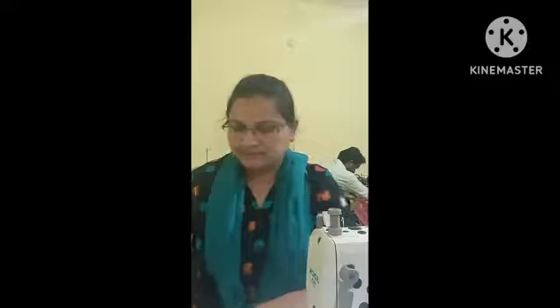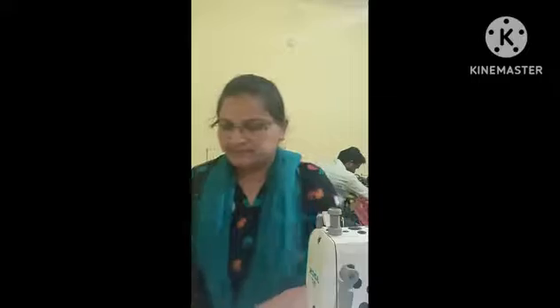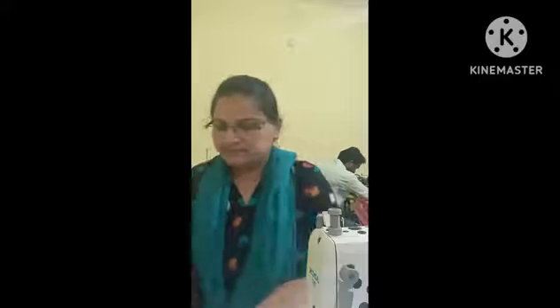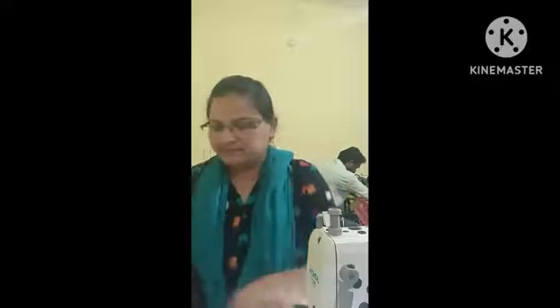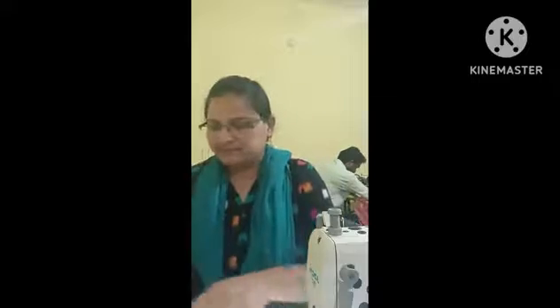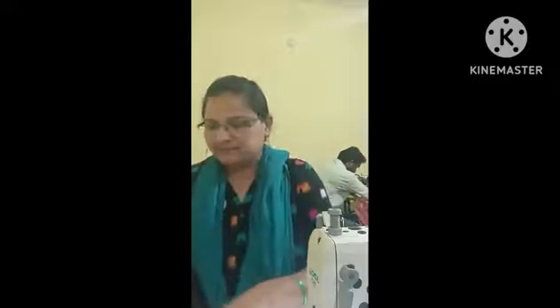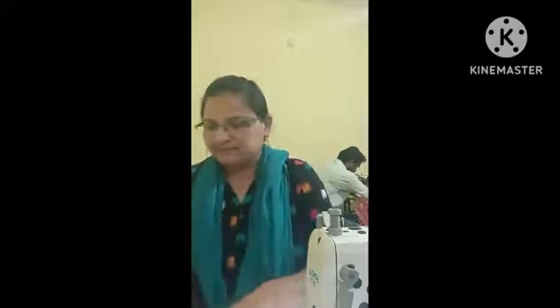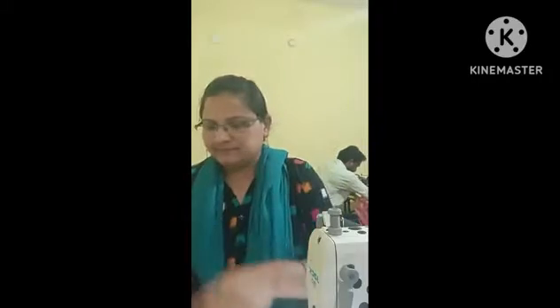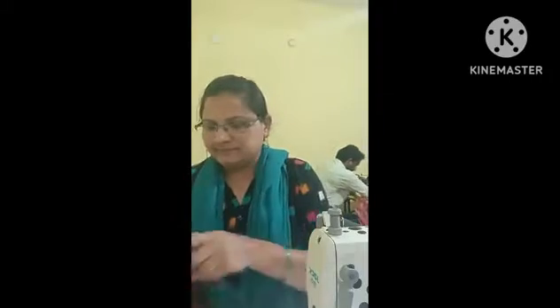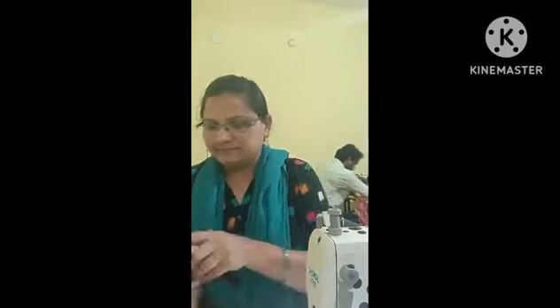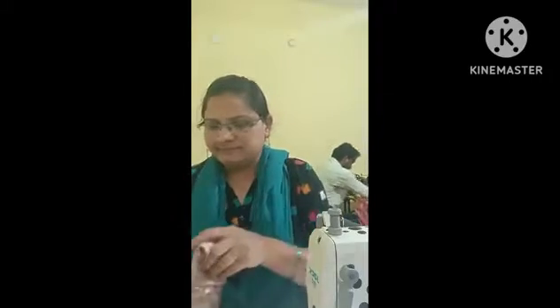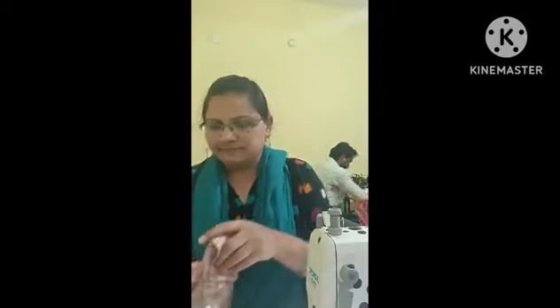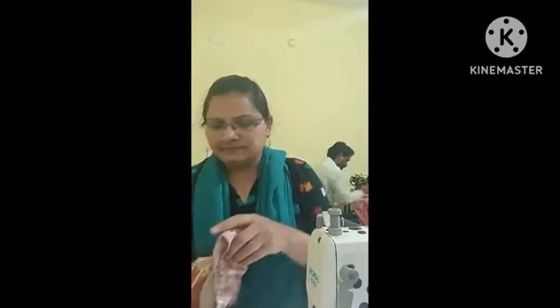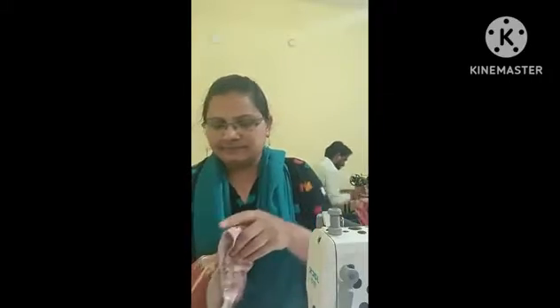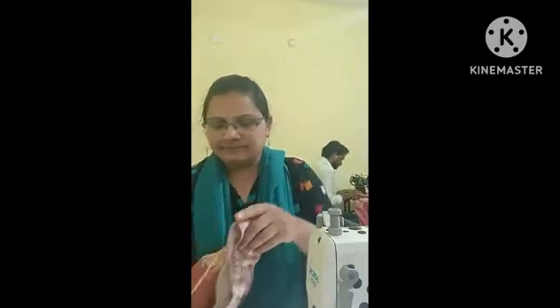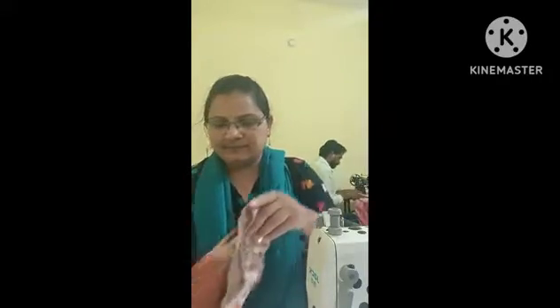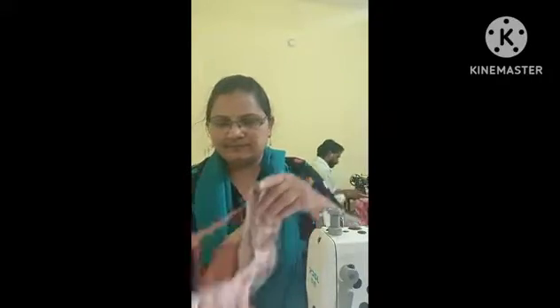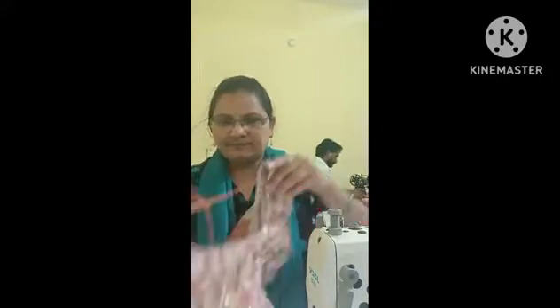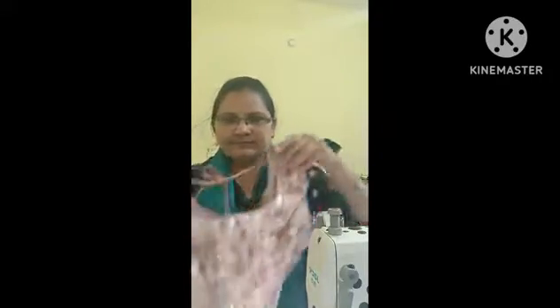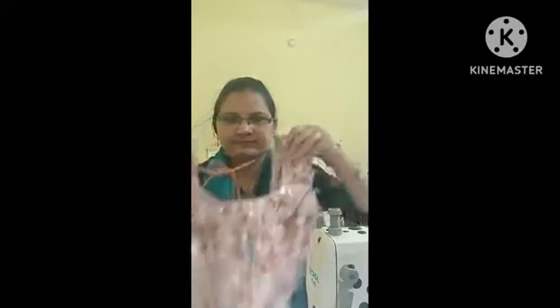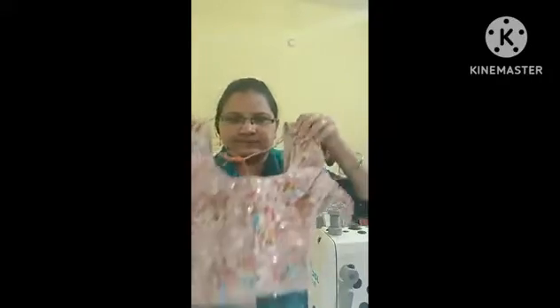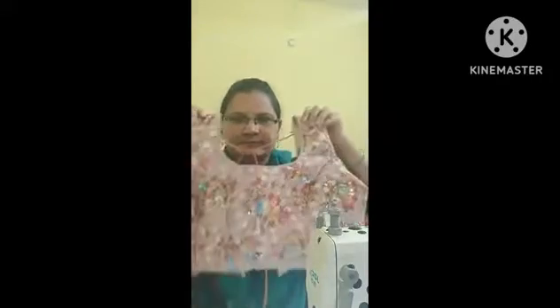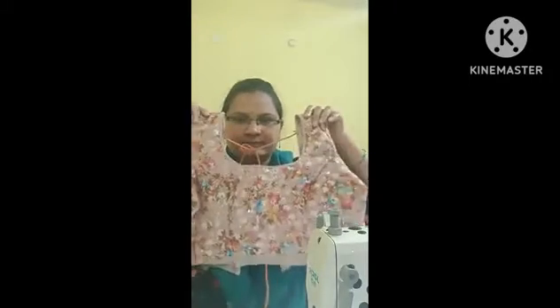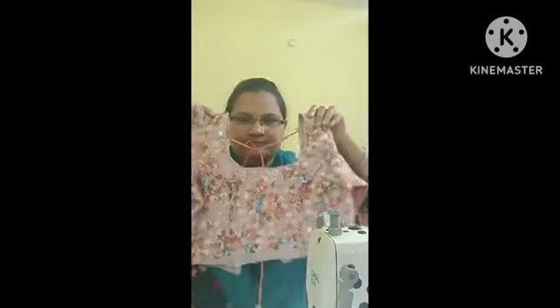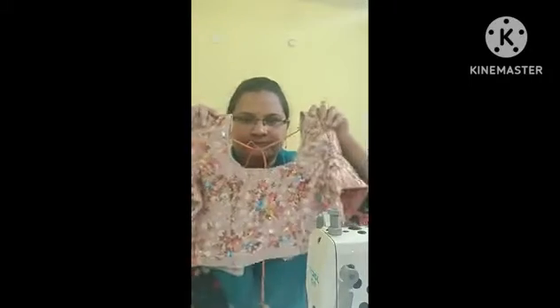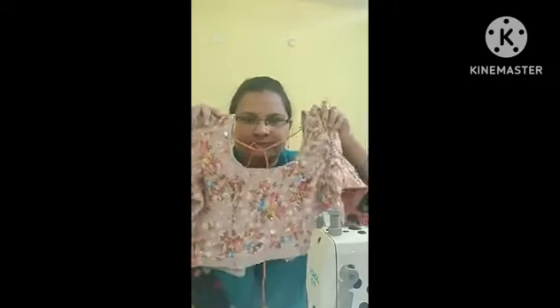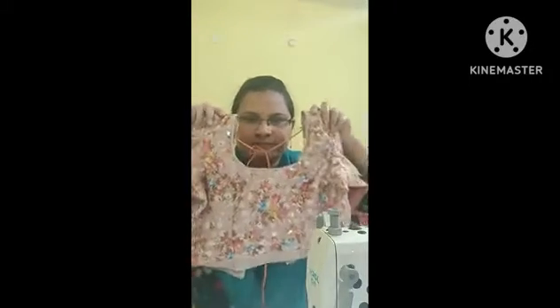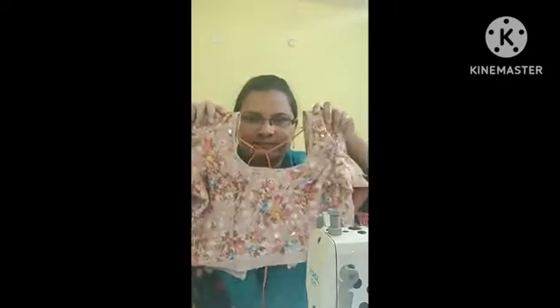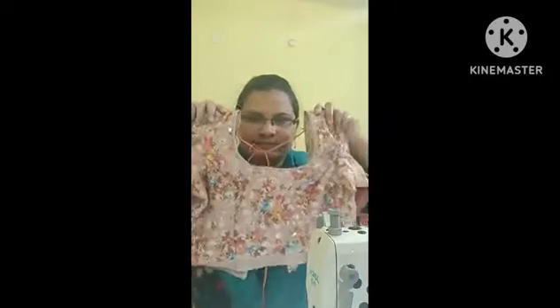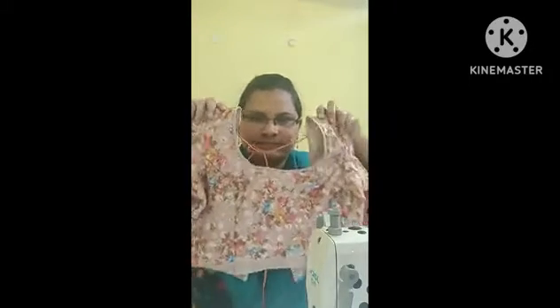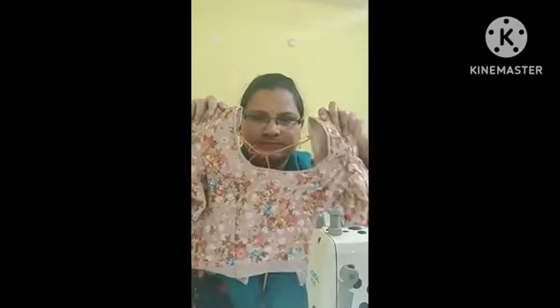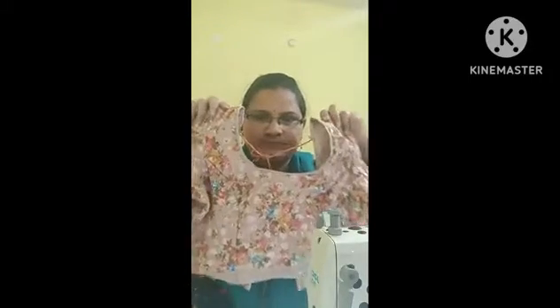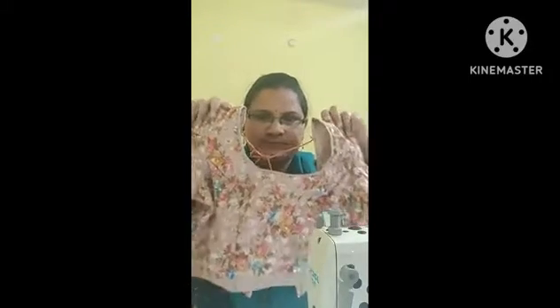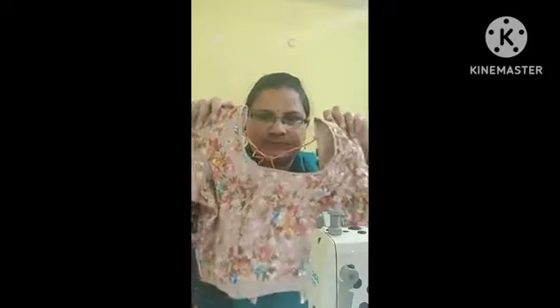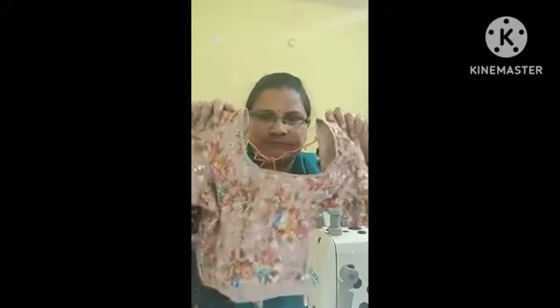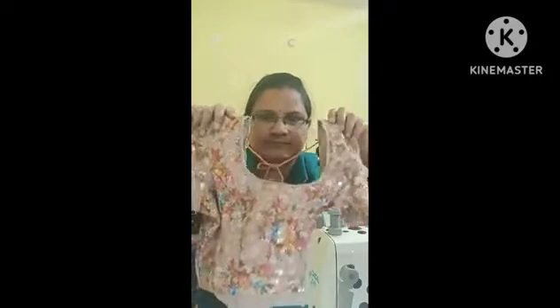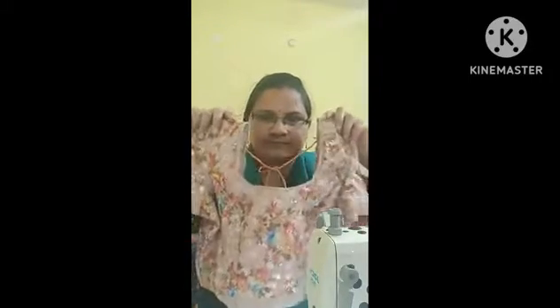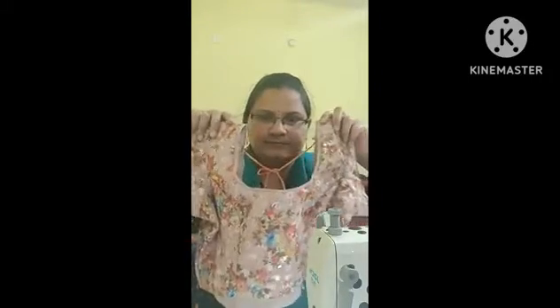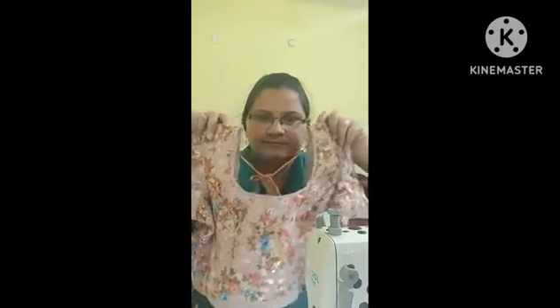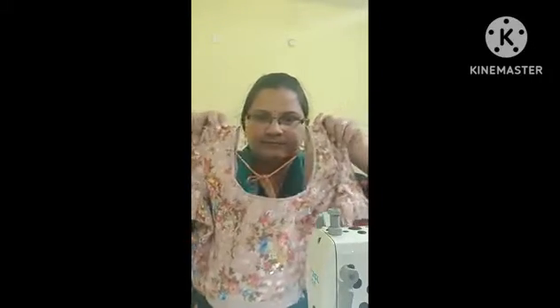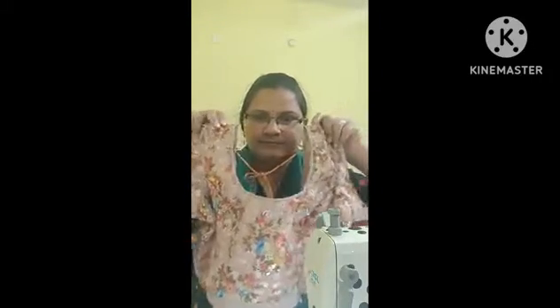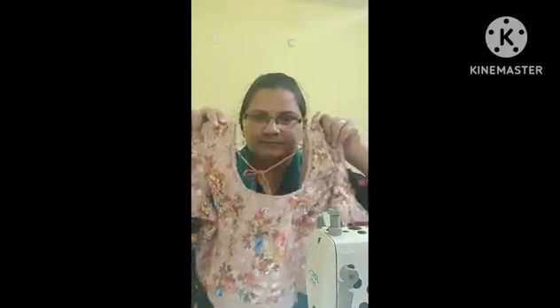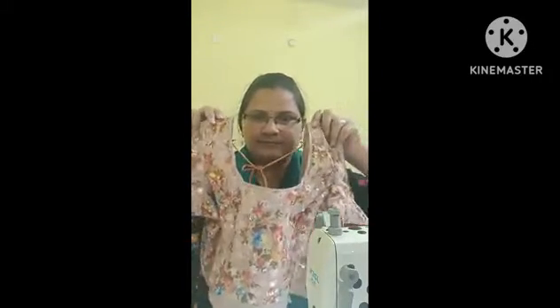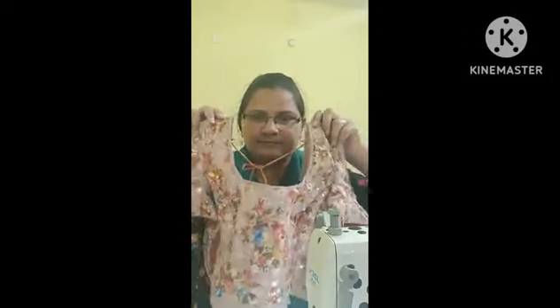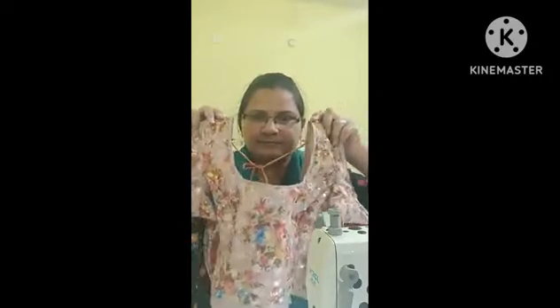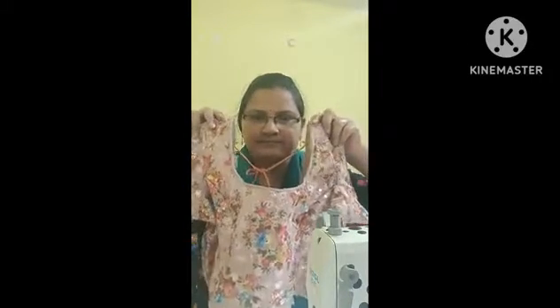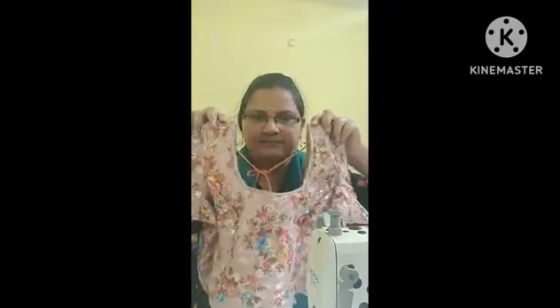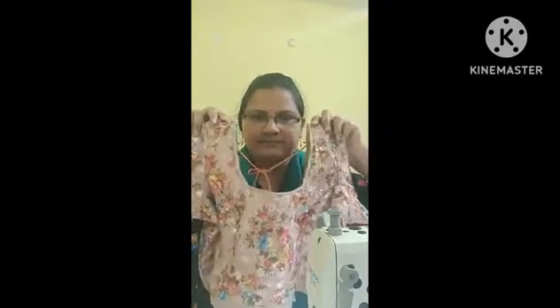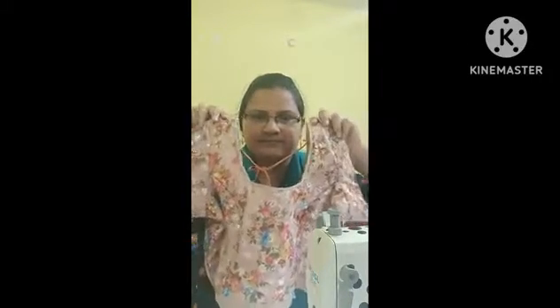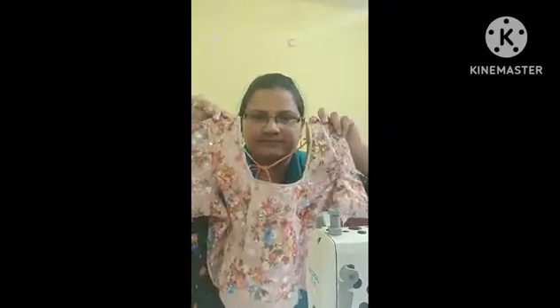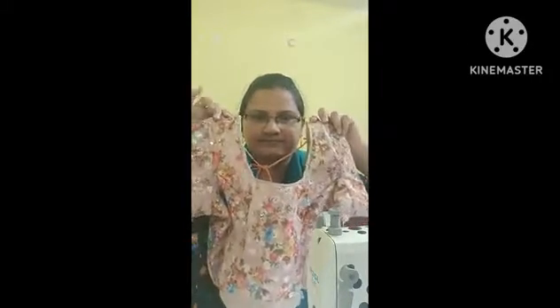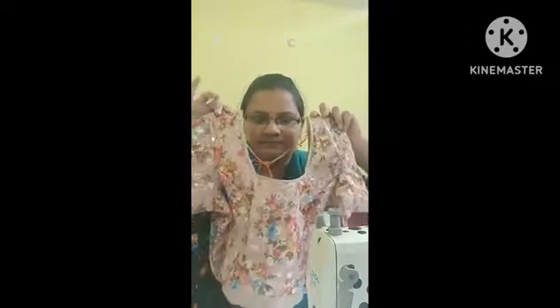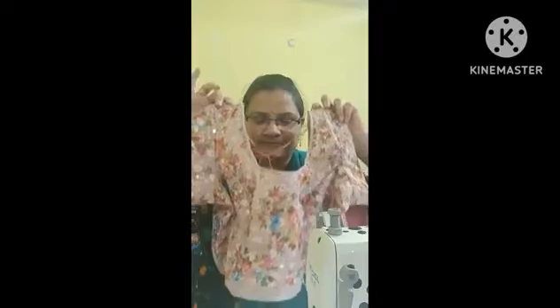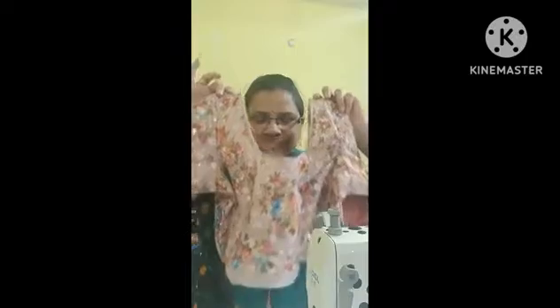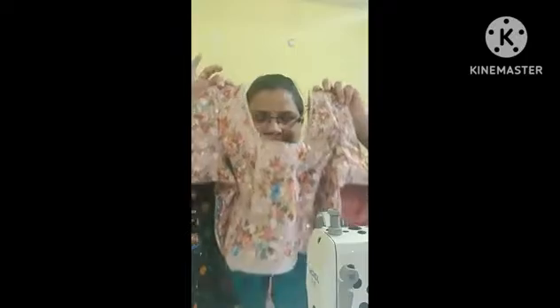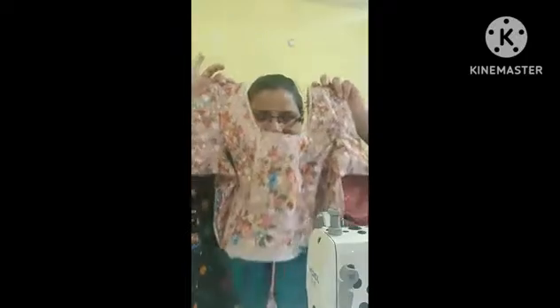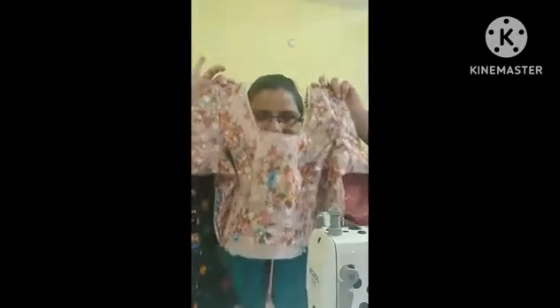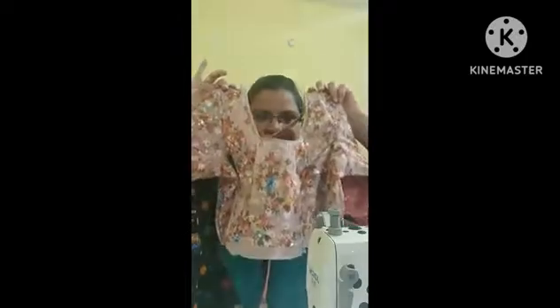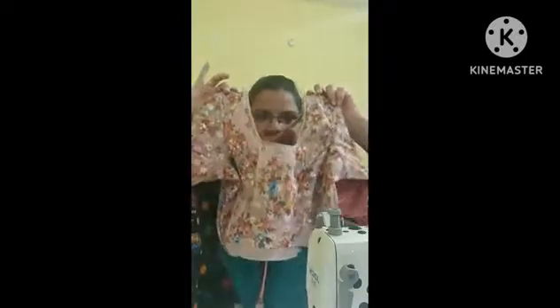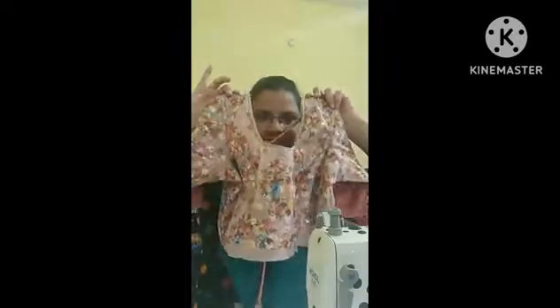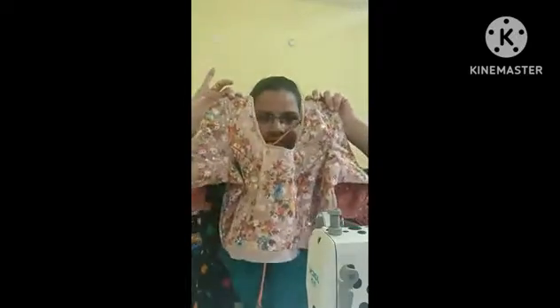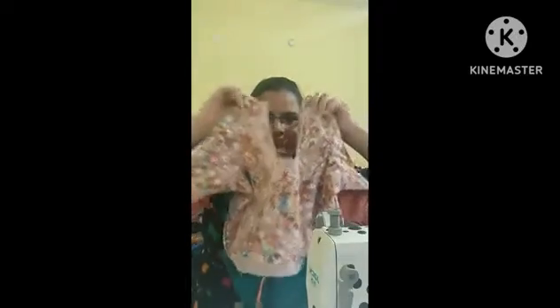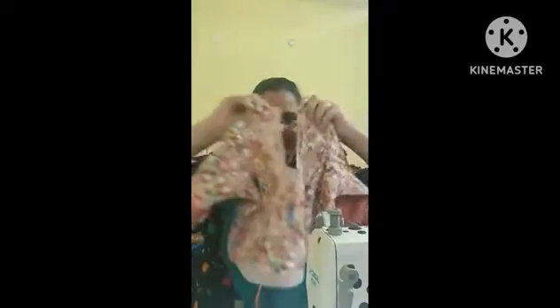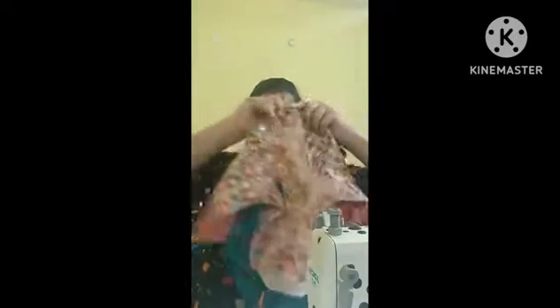Hello! Today we have a cut blouse — a front to back deep neck and back open blouse.